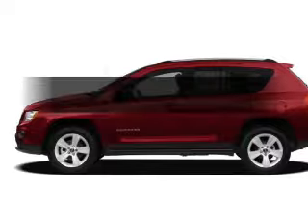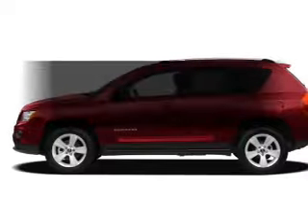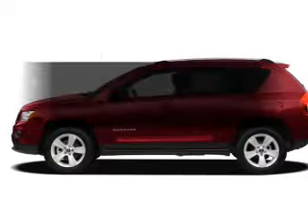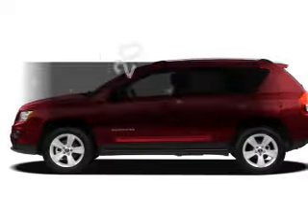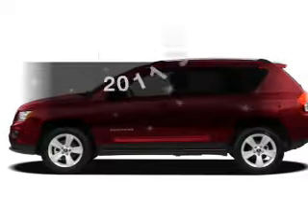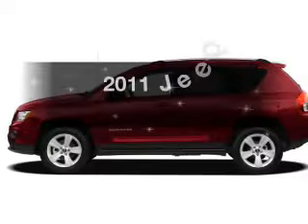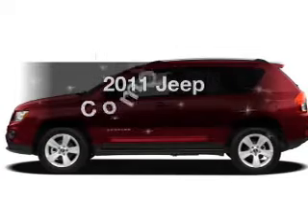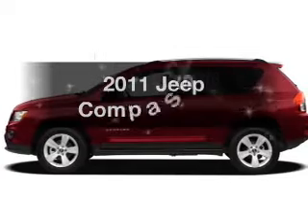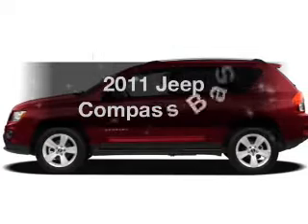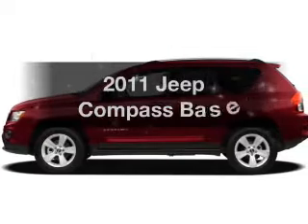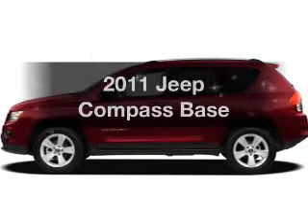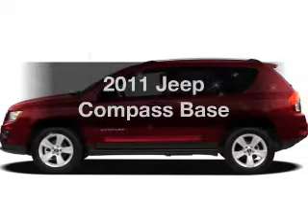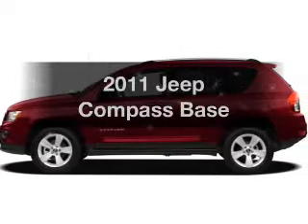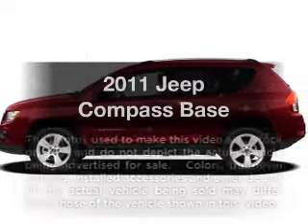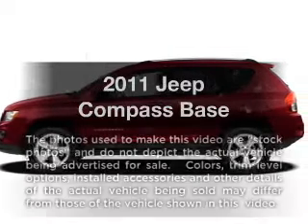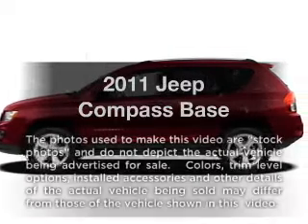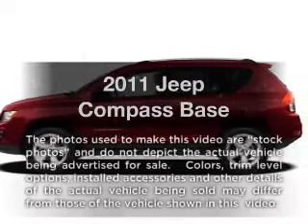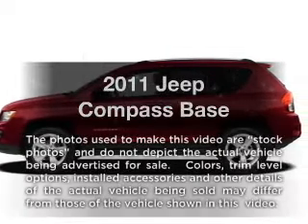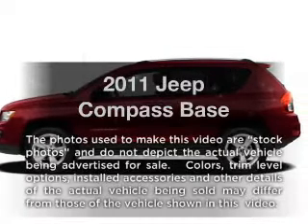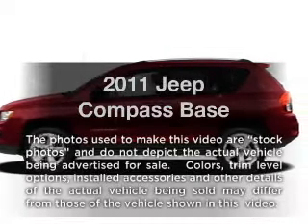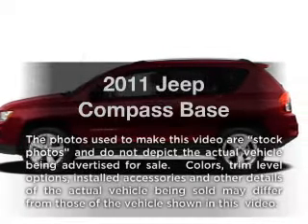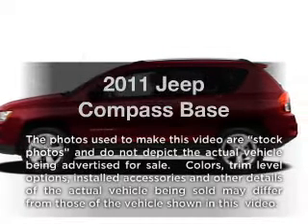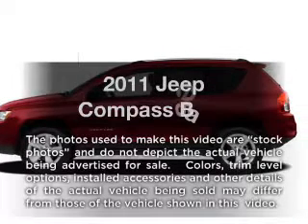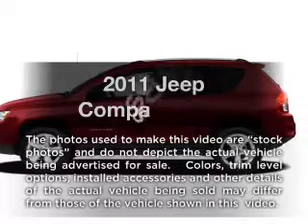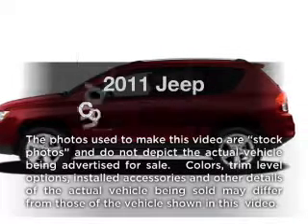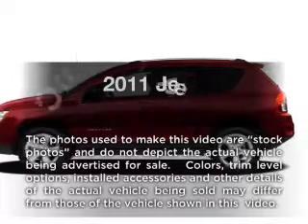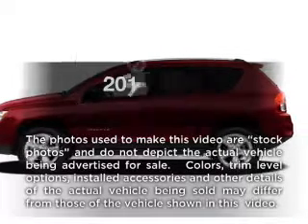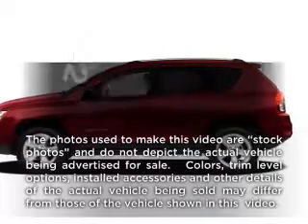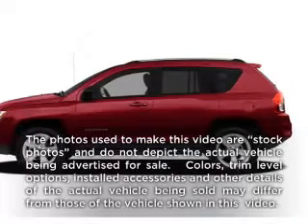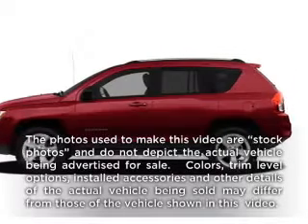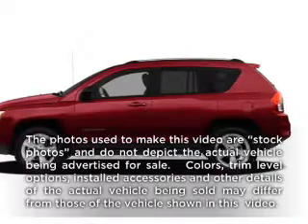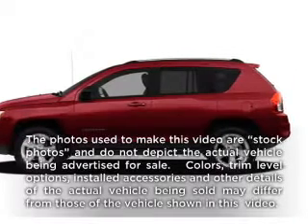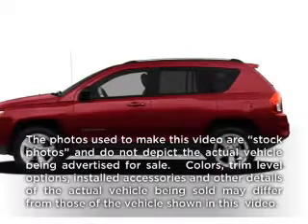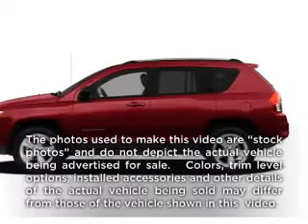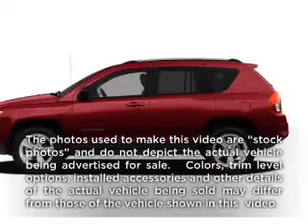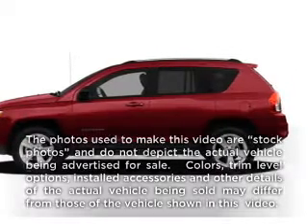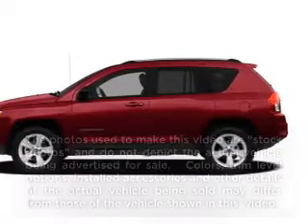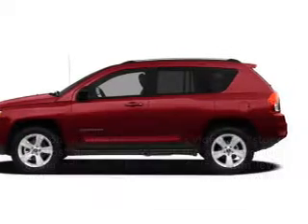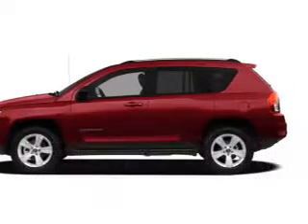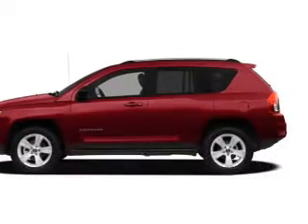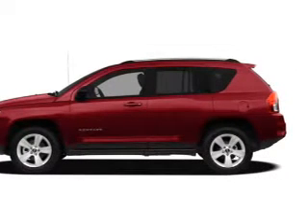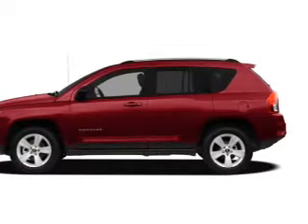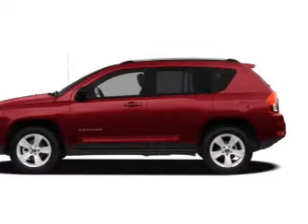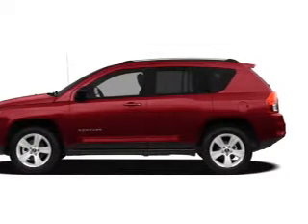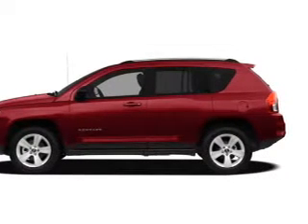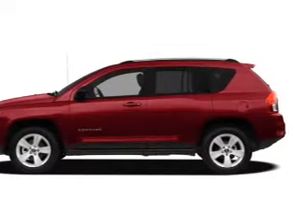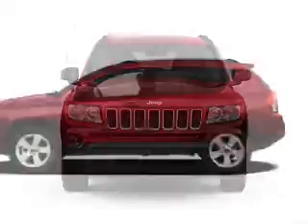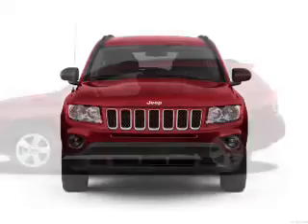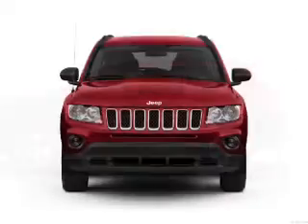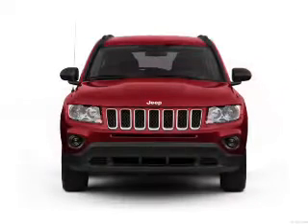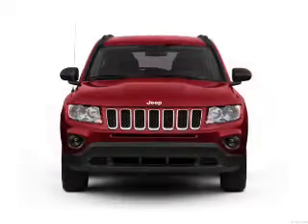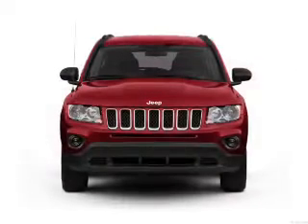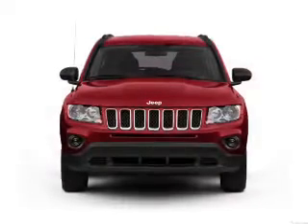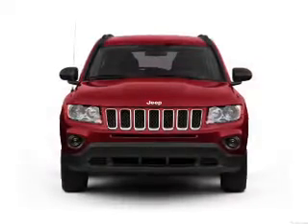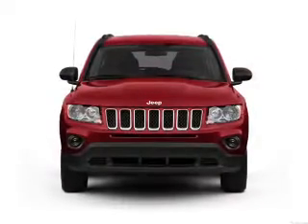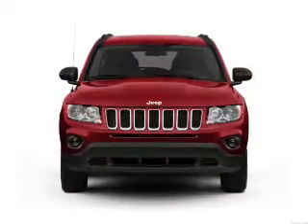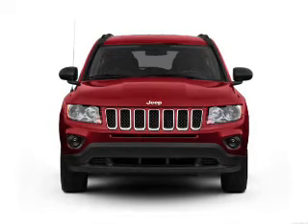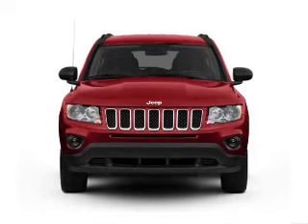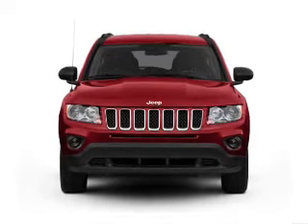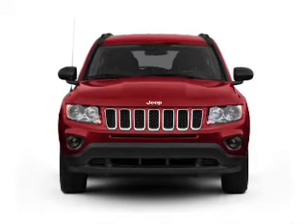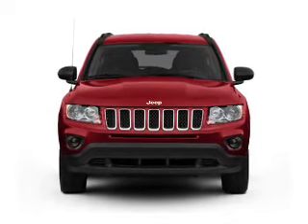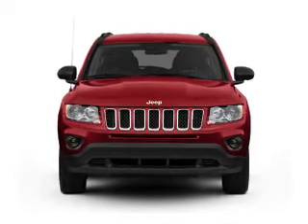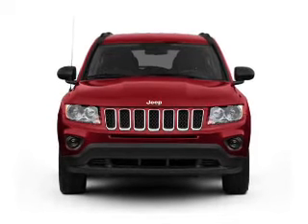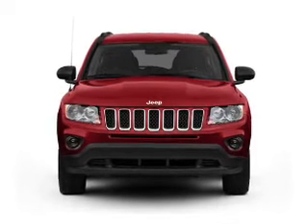Get noticed in this 2011 Jeep Compass. If you're looking for an automobile with great attributes, look no further.